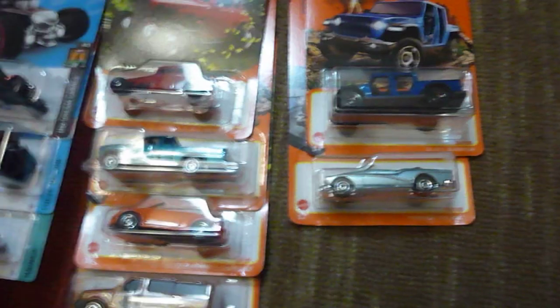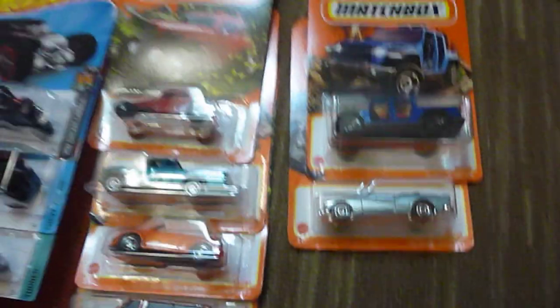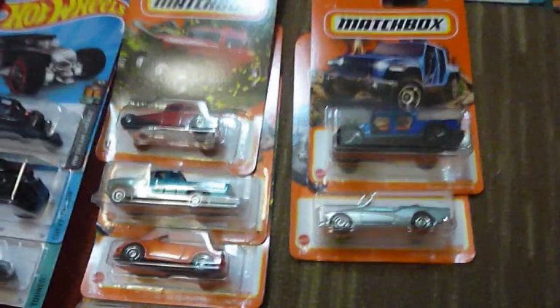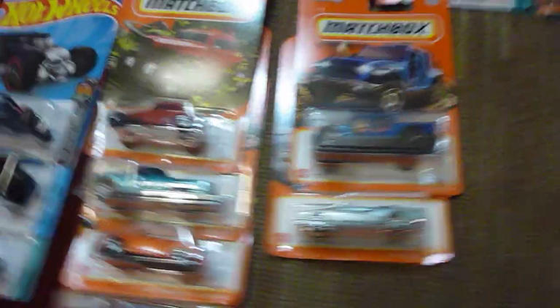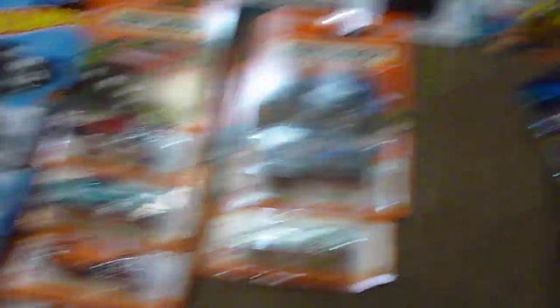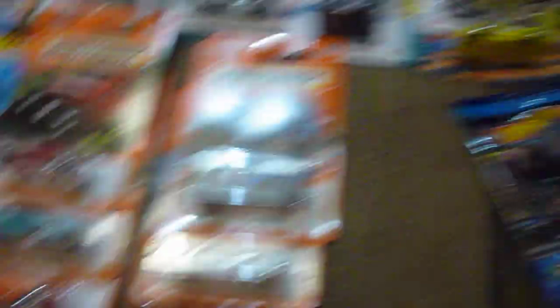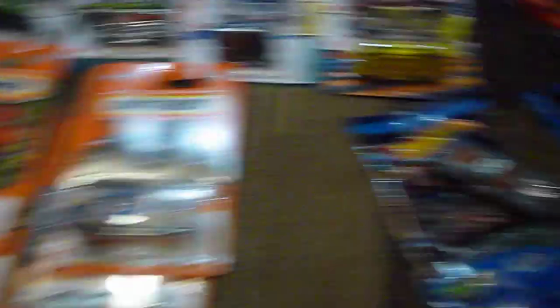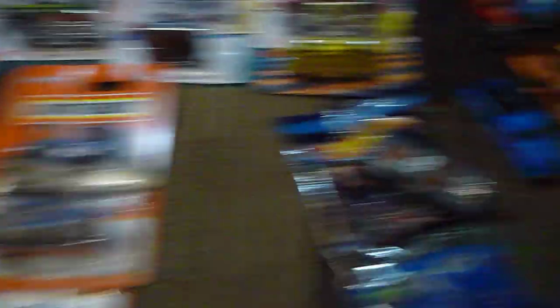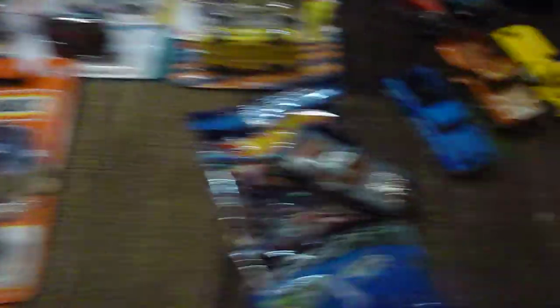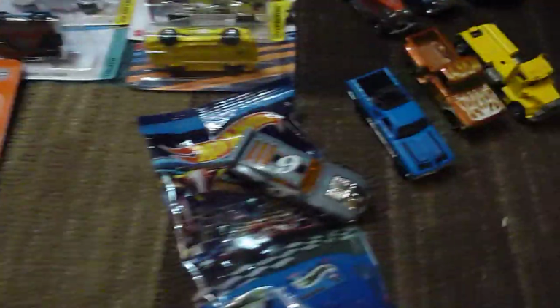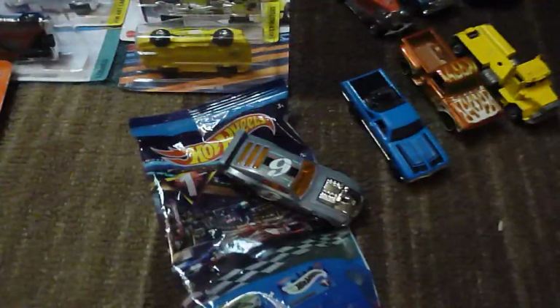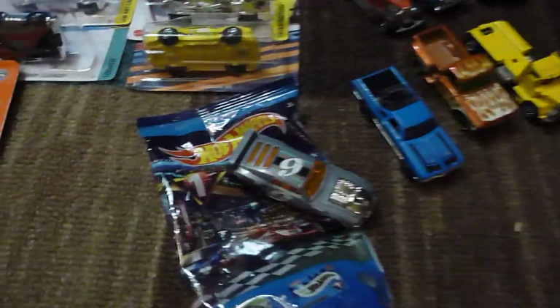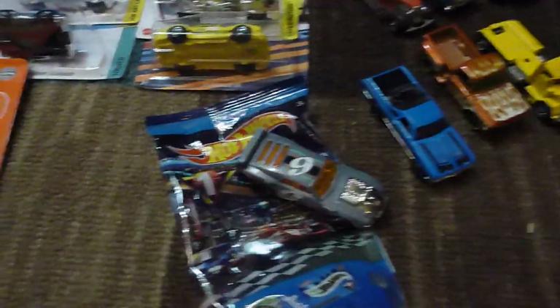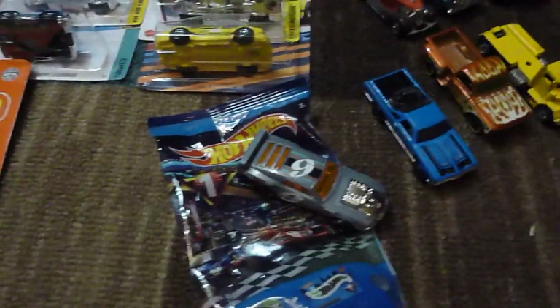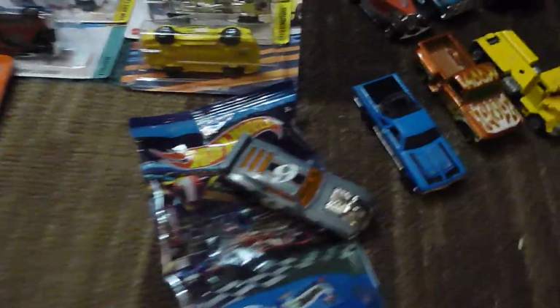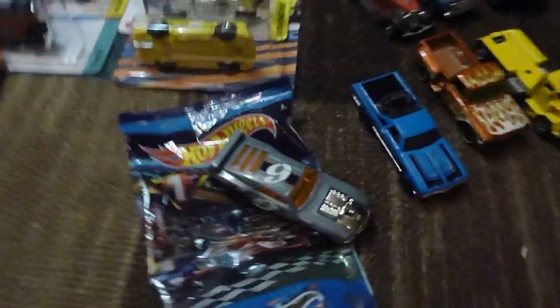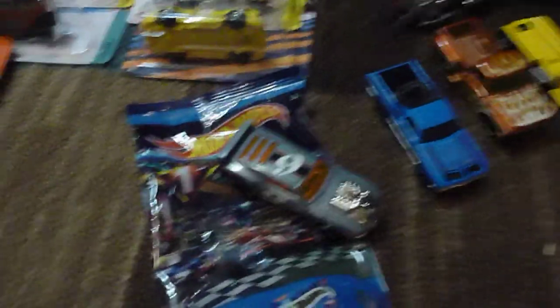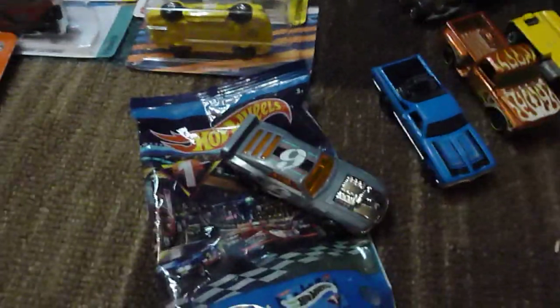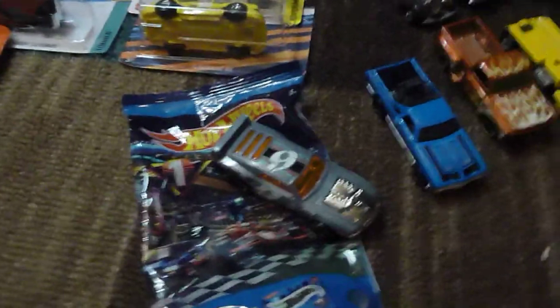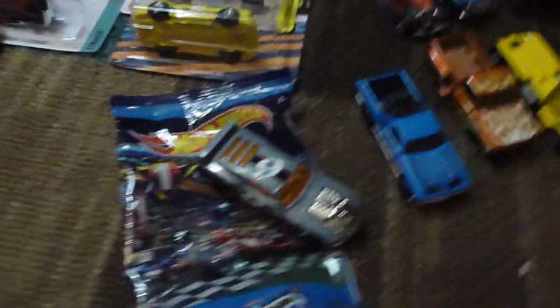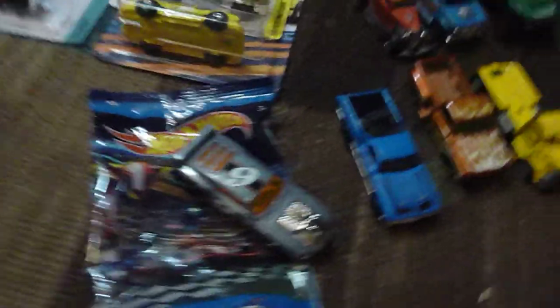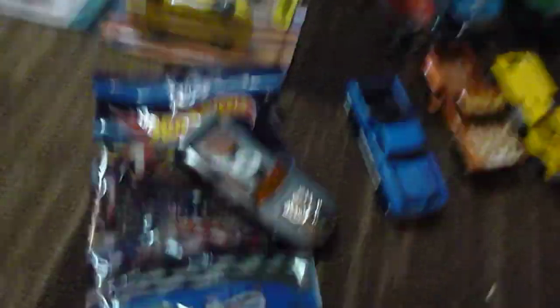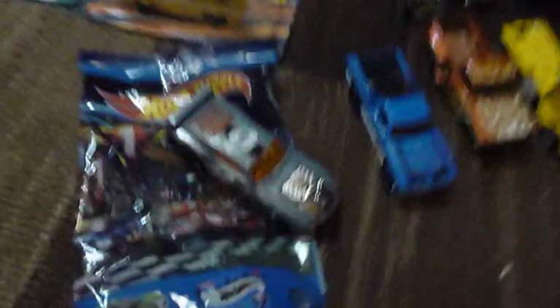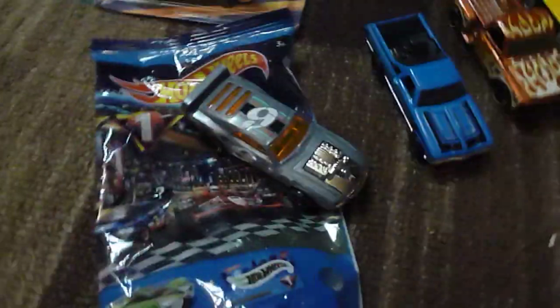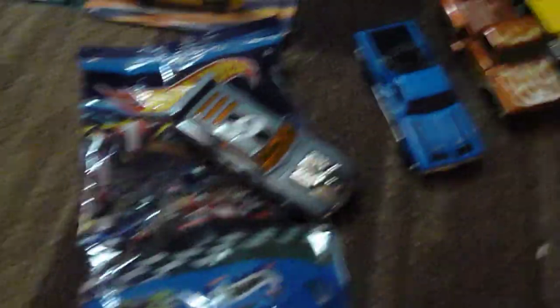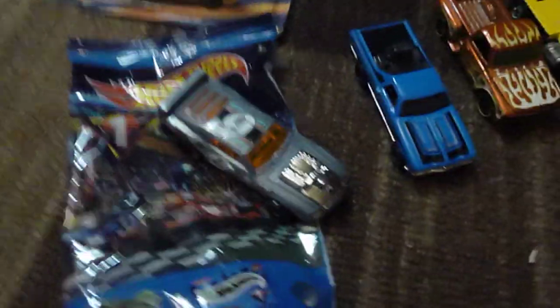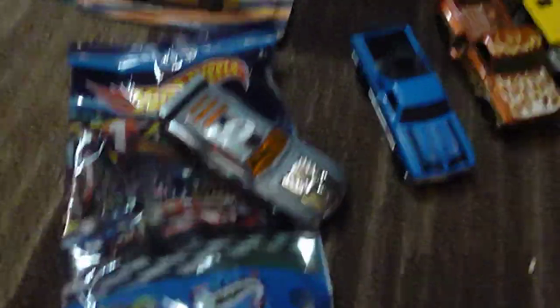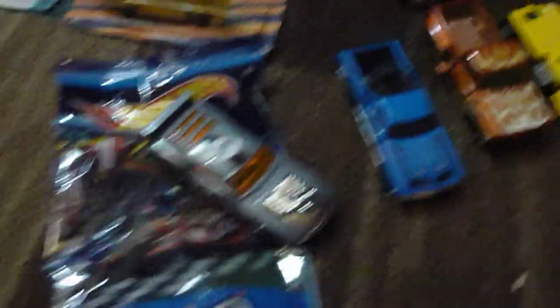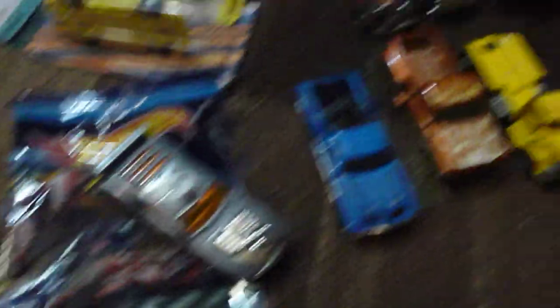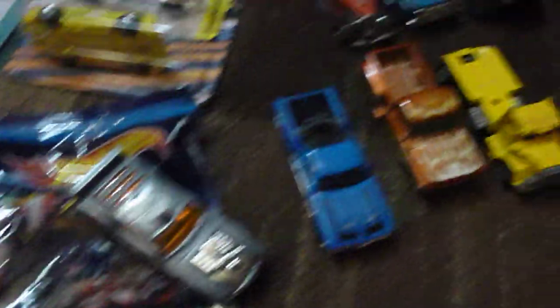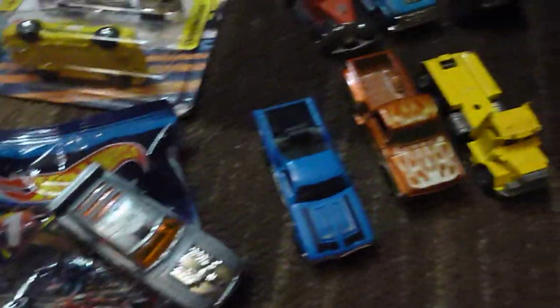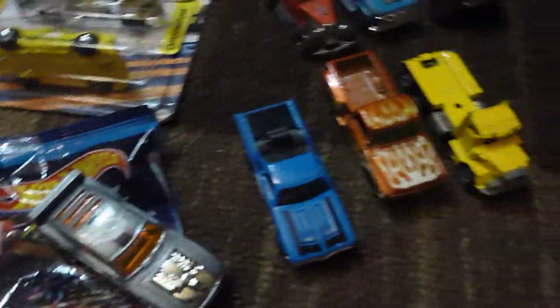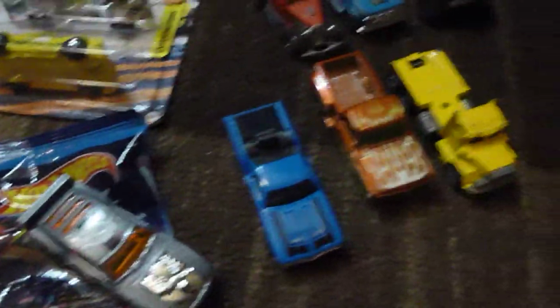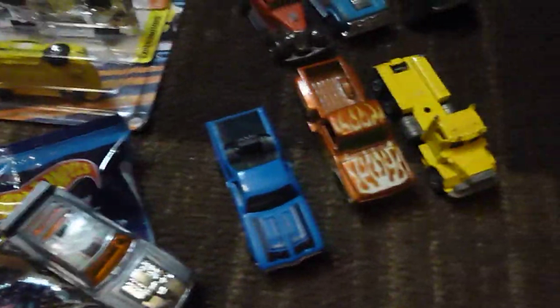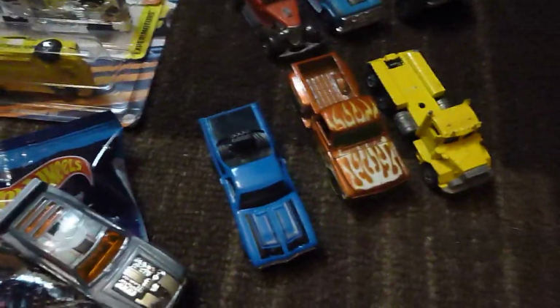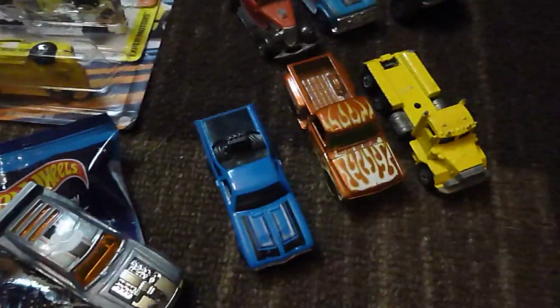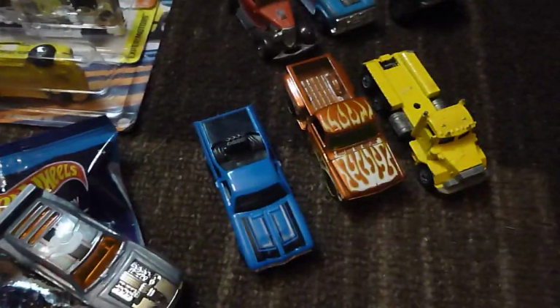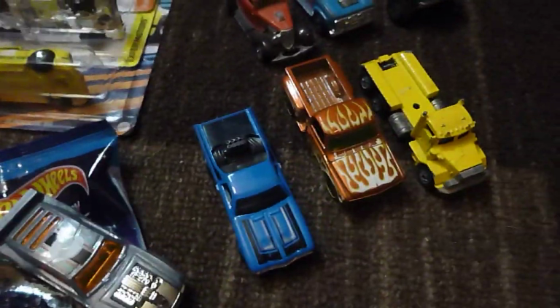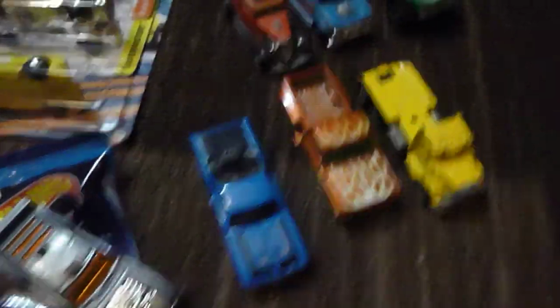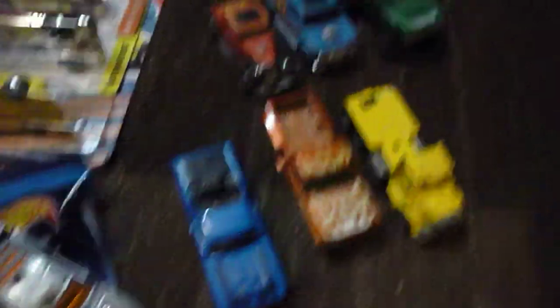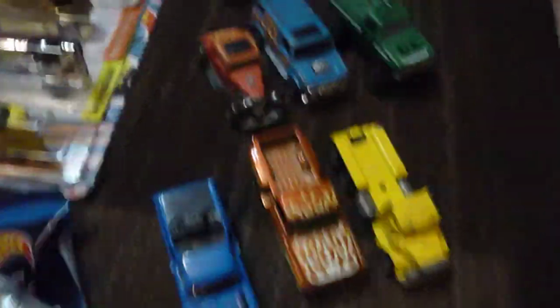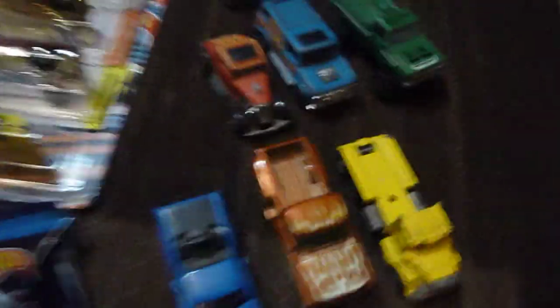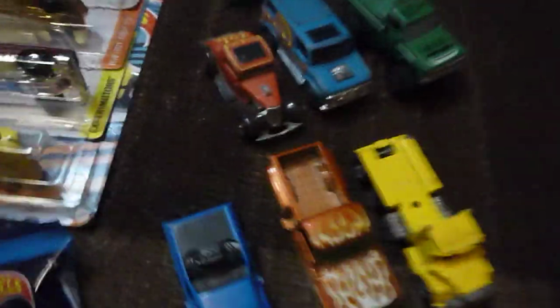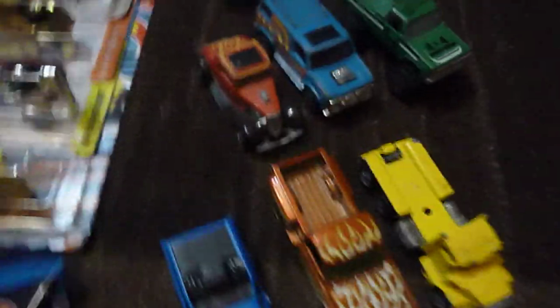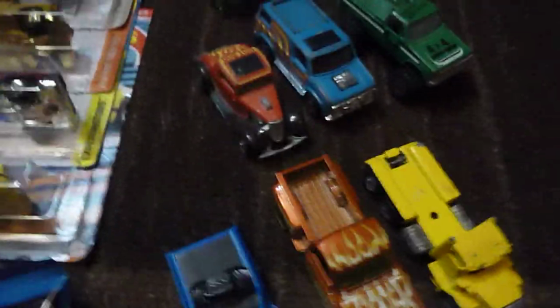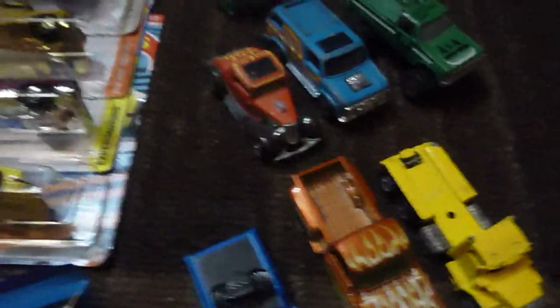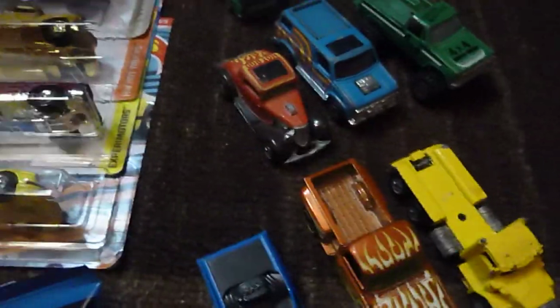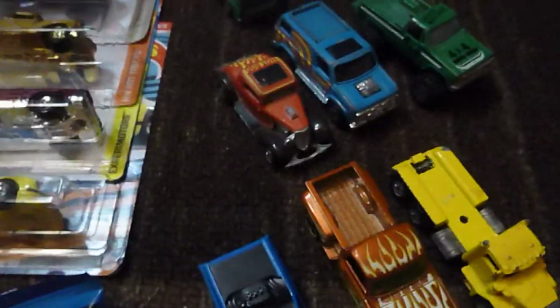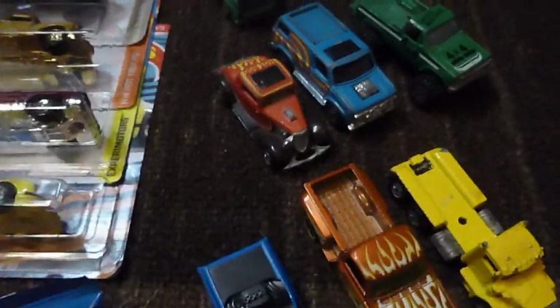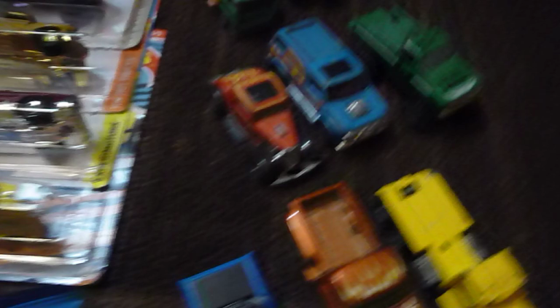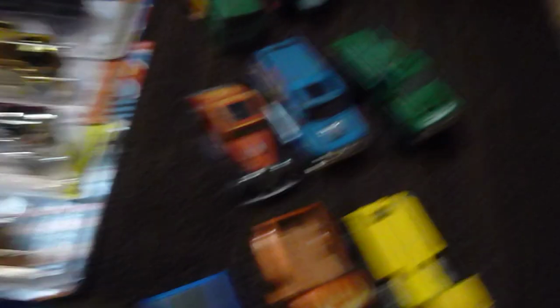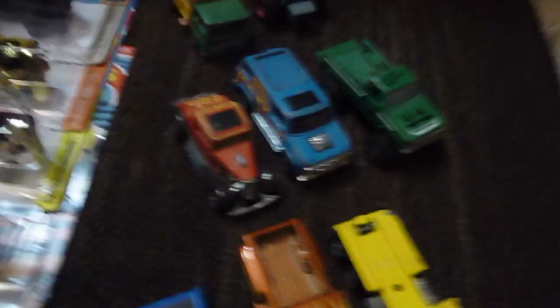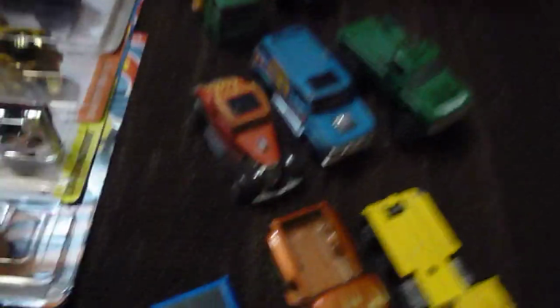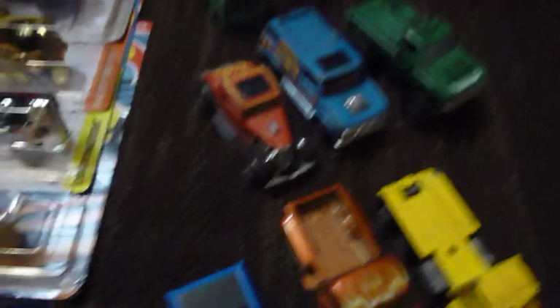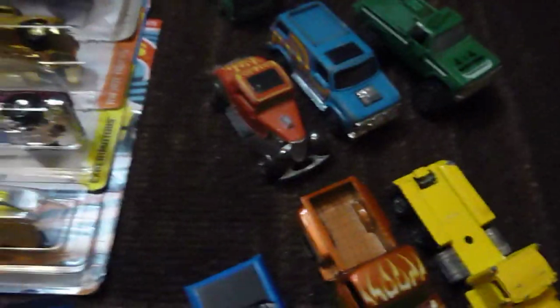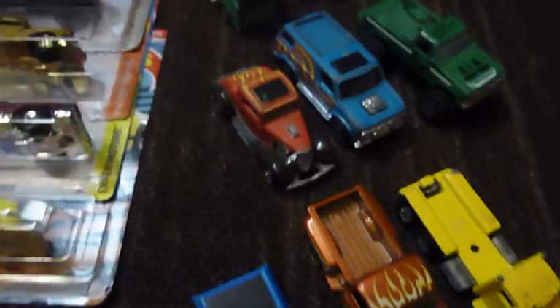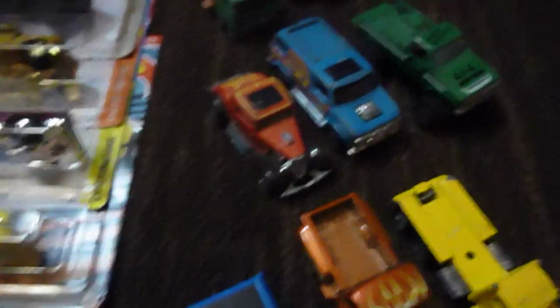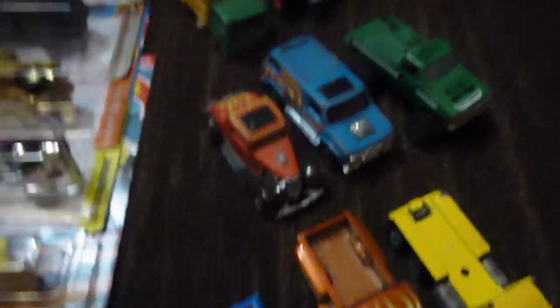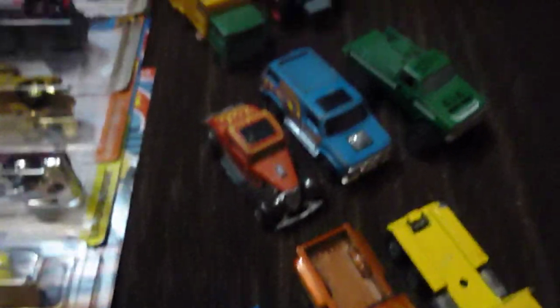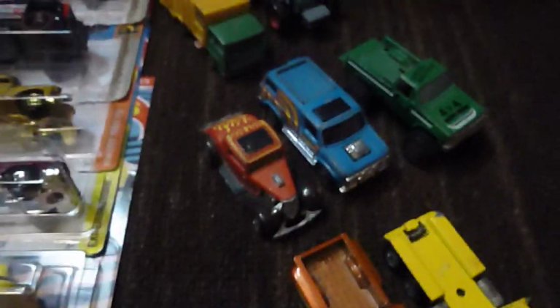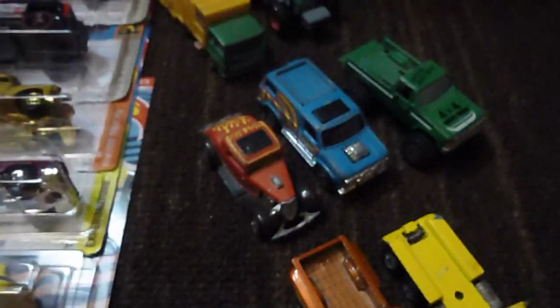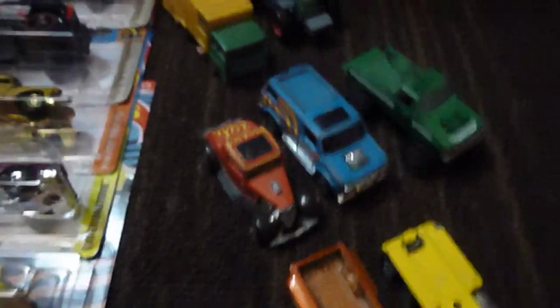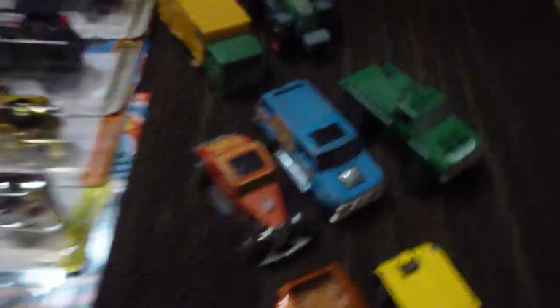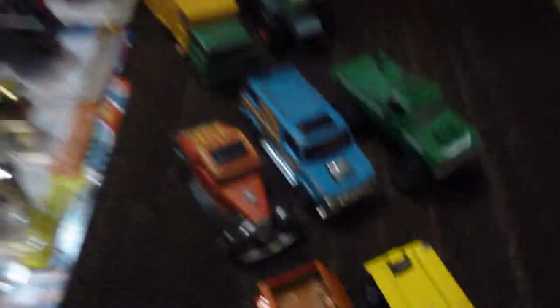Hey folks, Robbie here. We're going to start with some of the loose cars I found this last week.